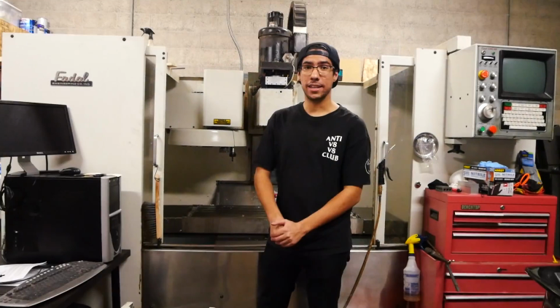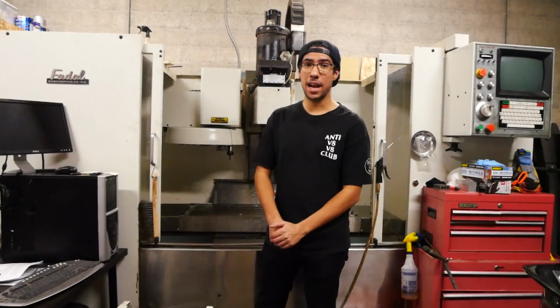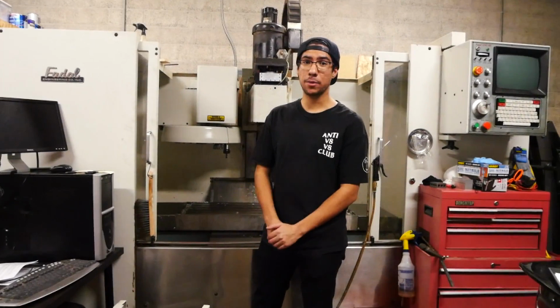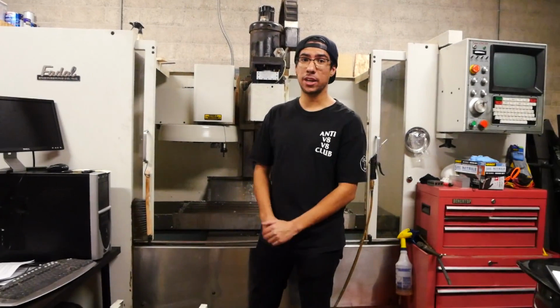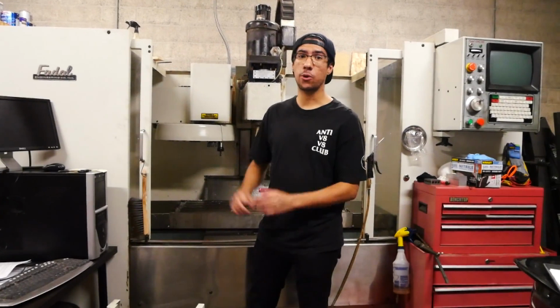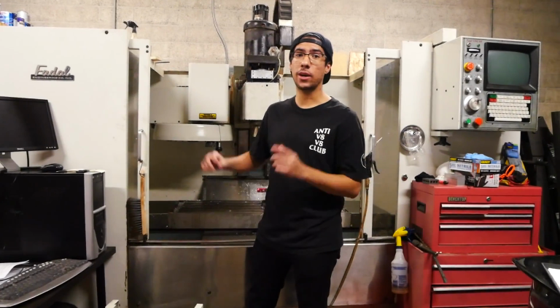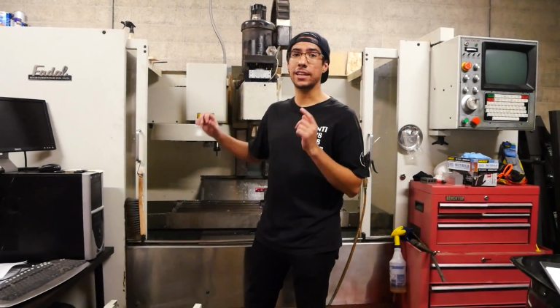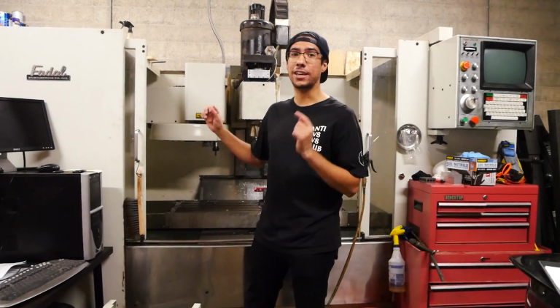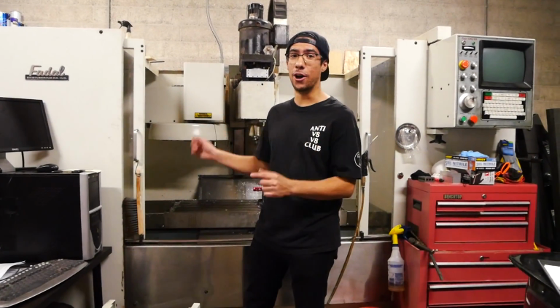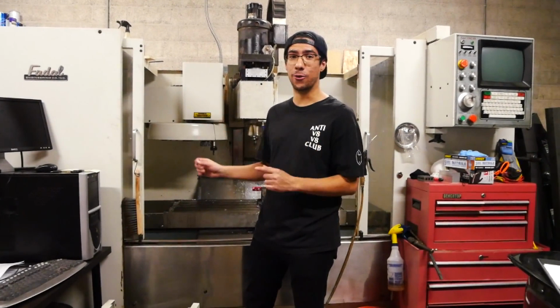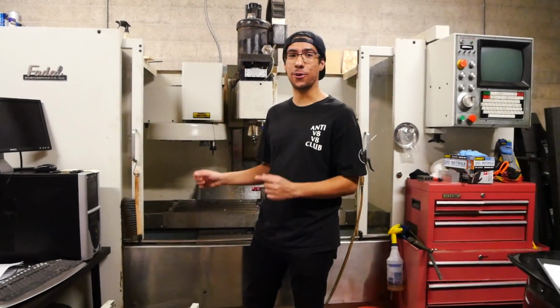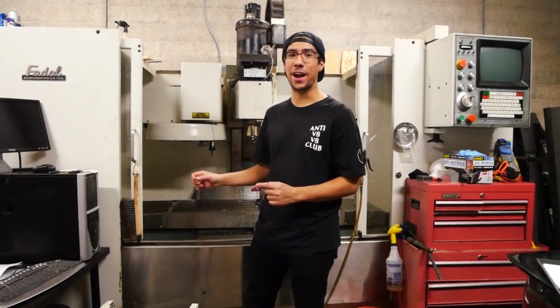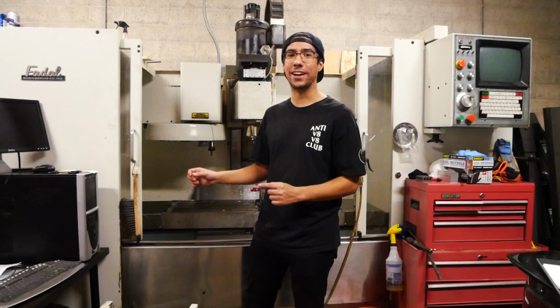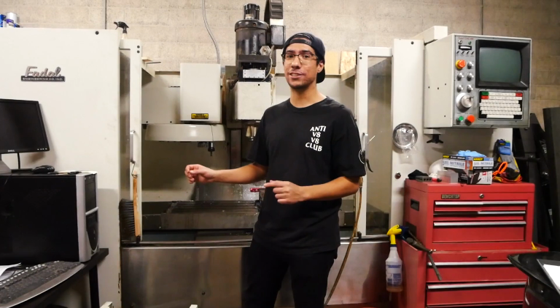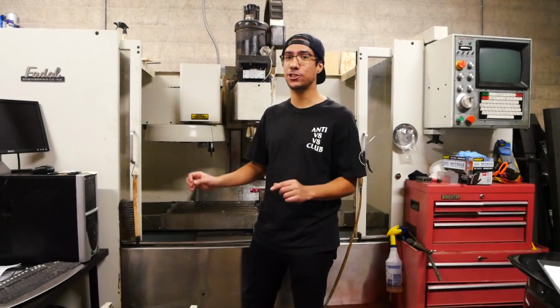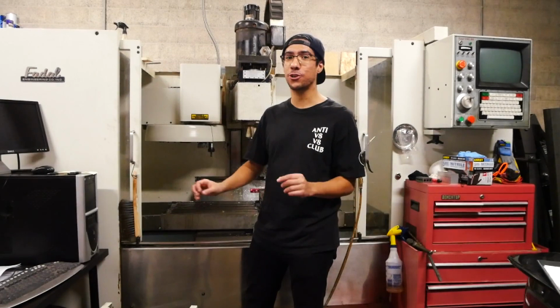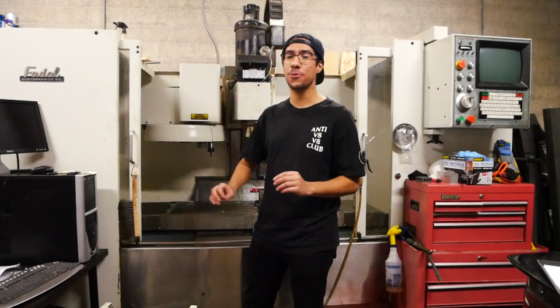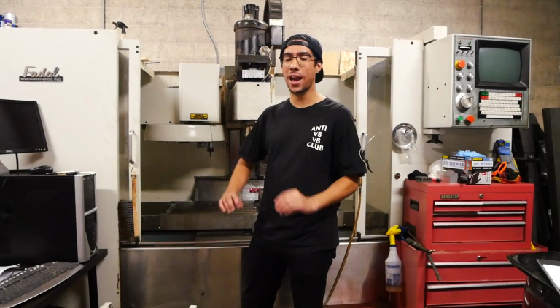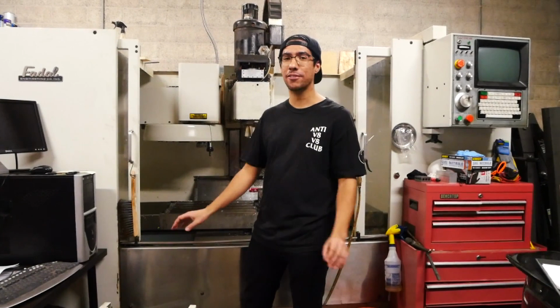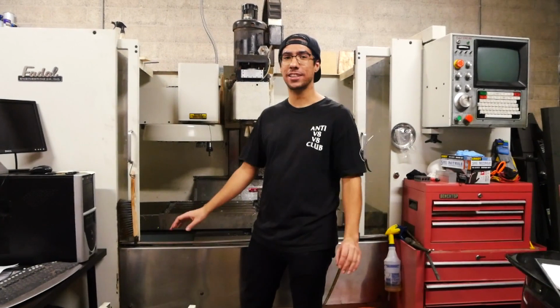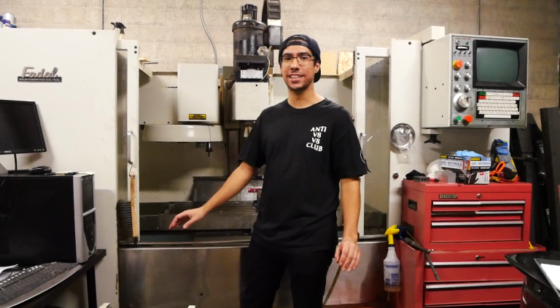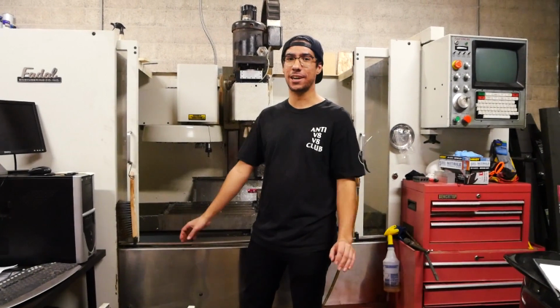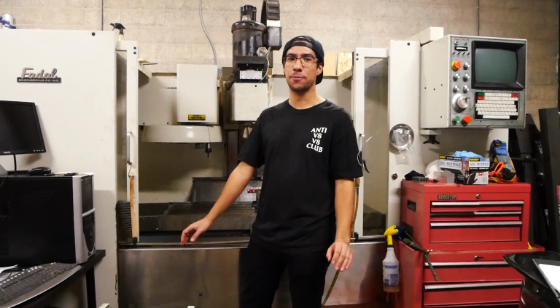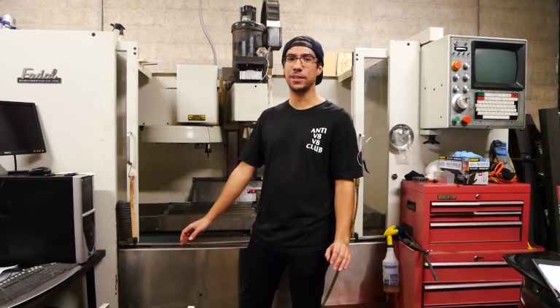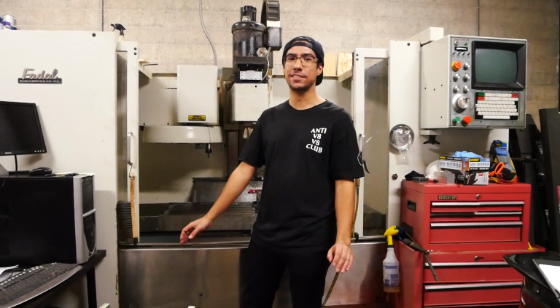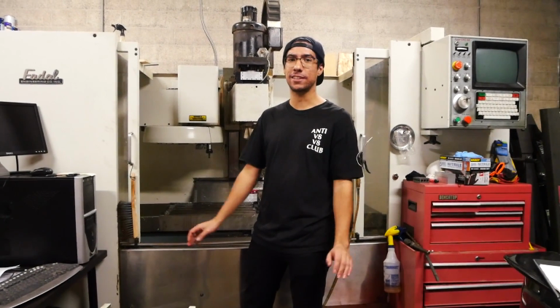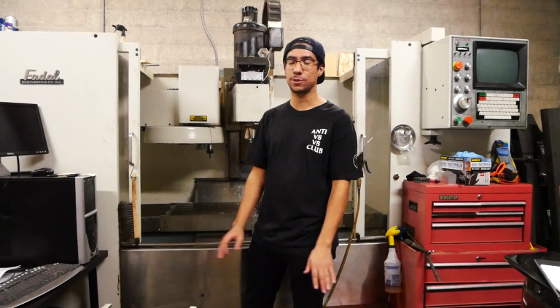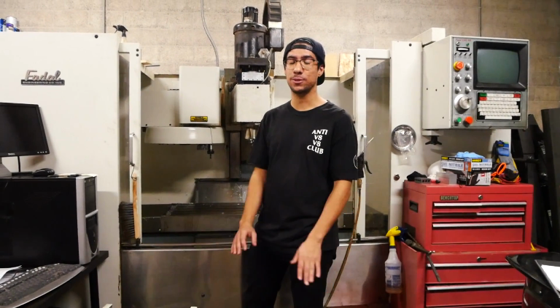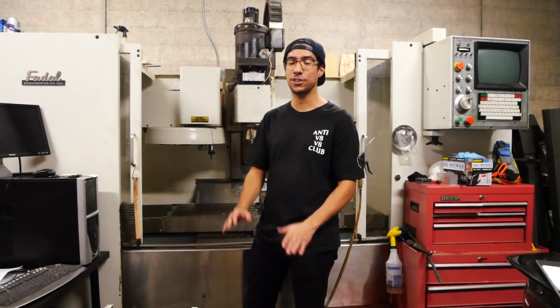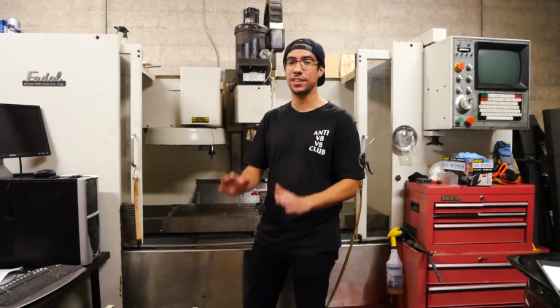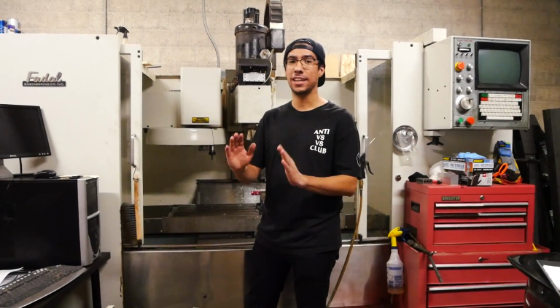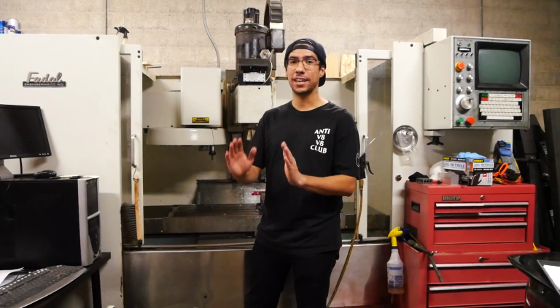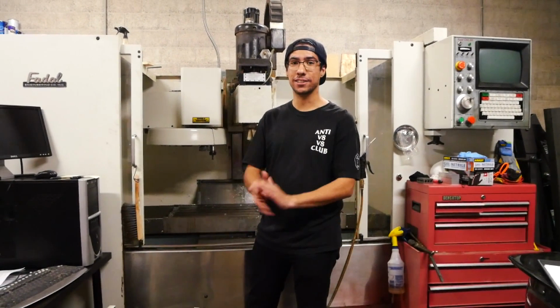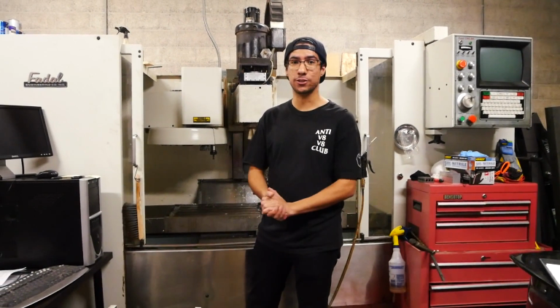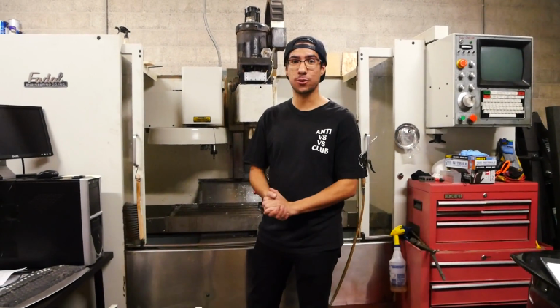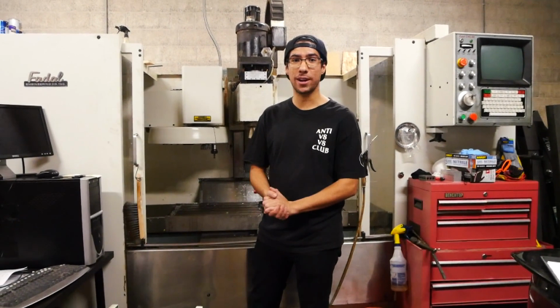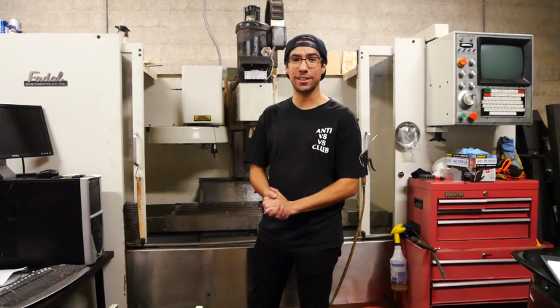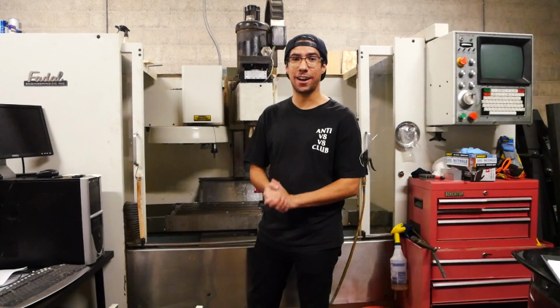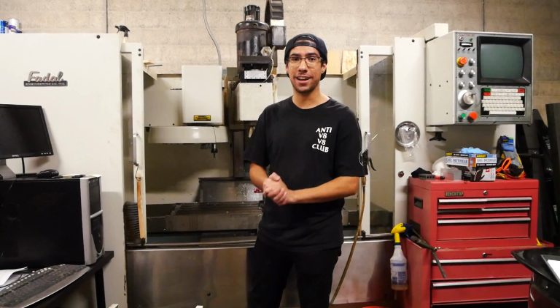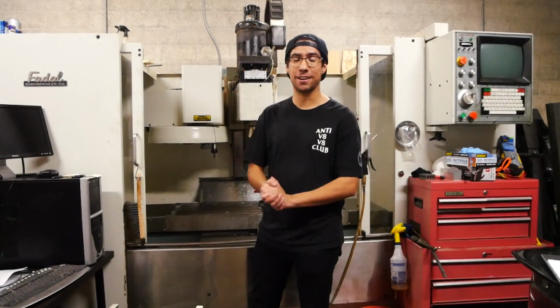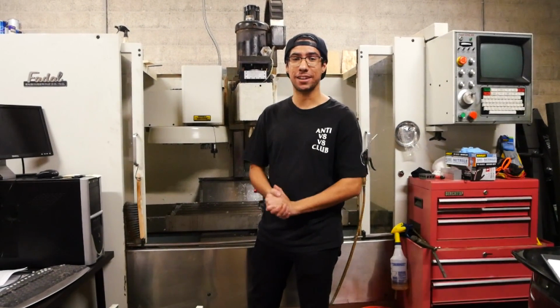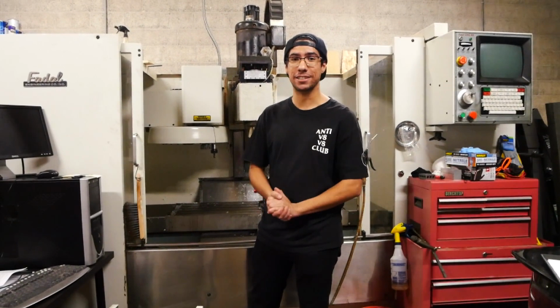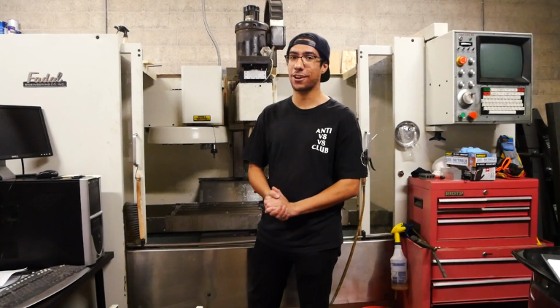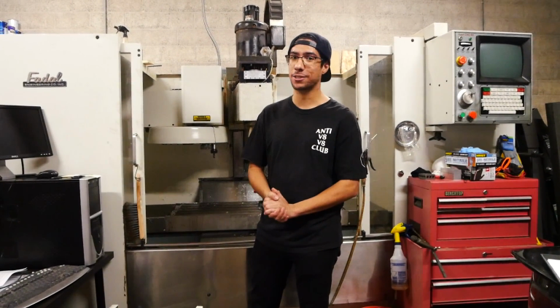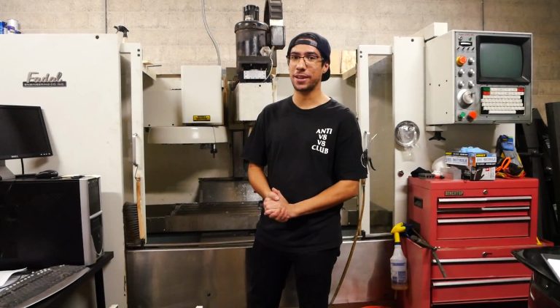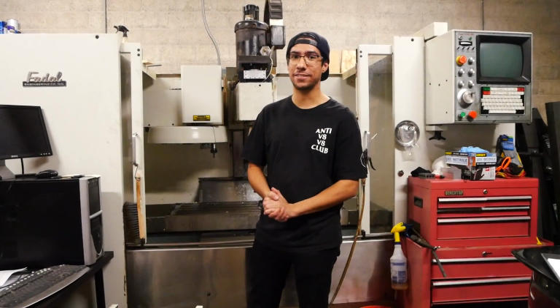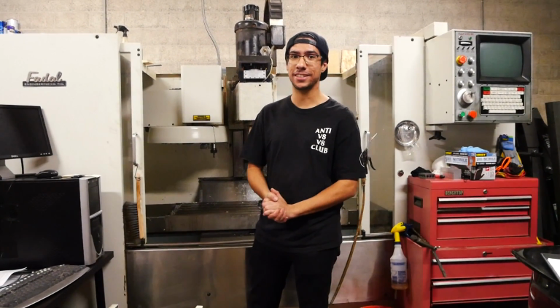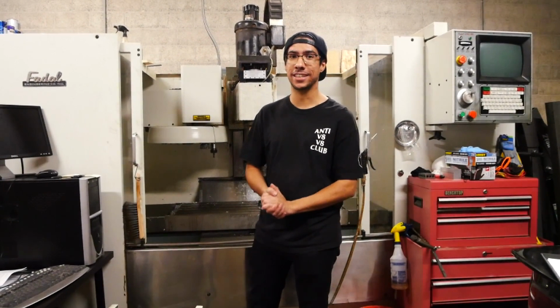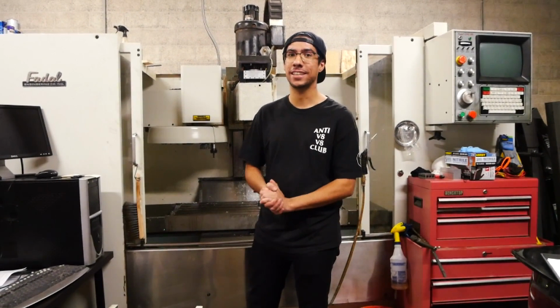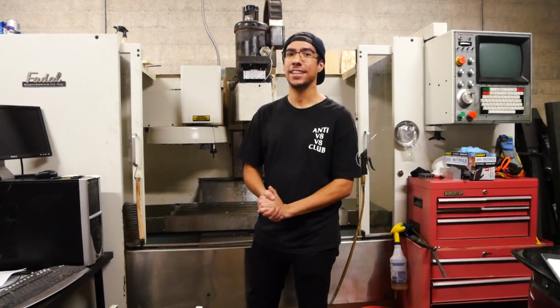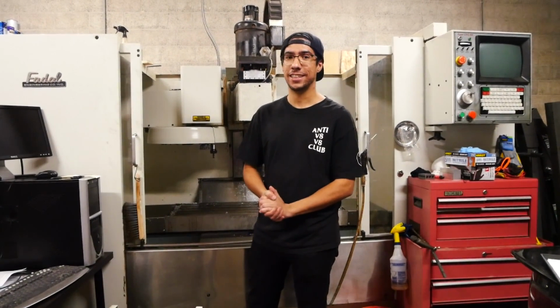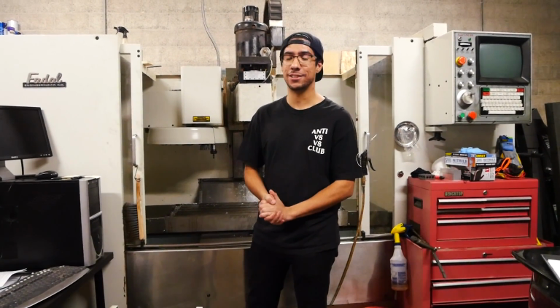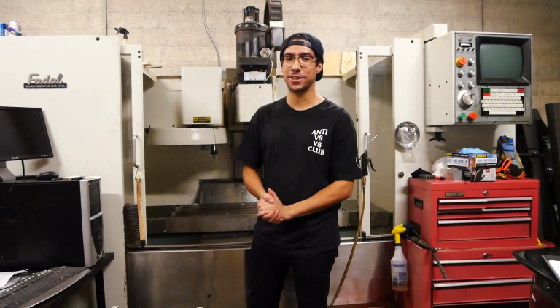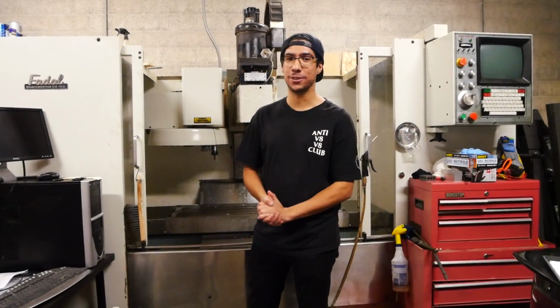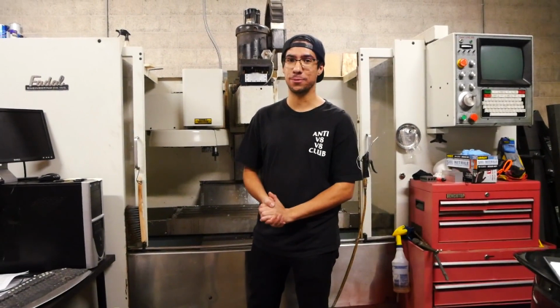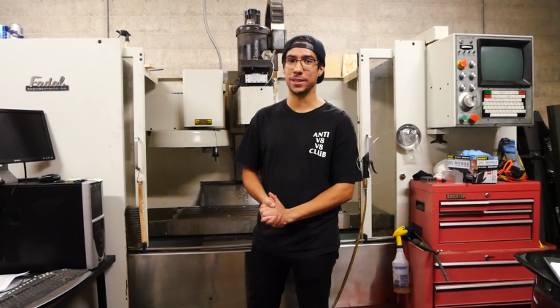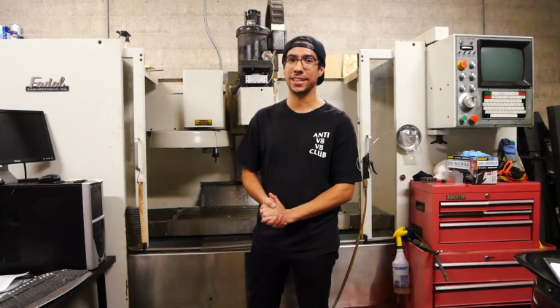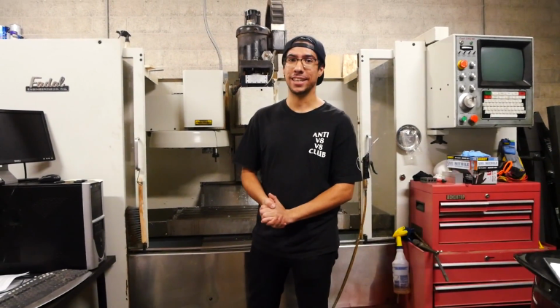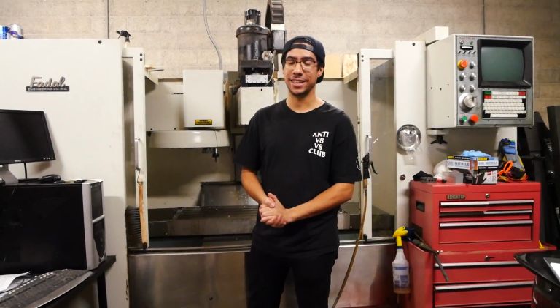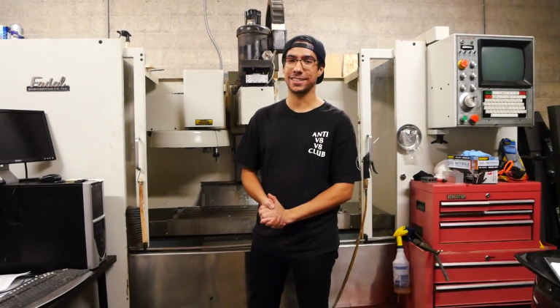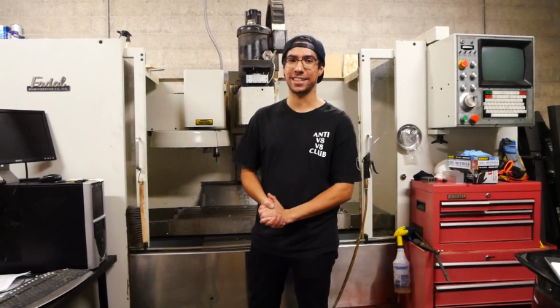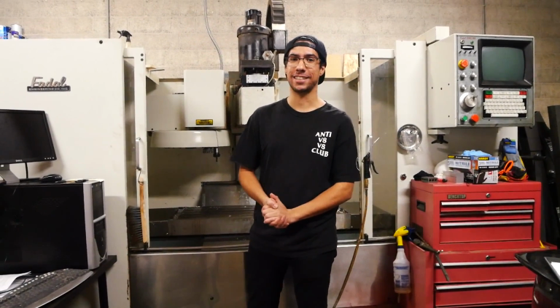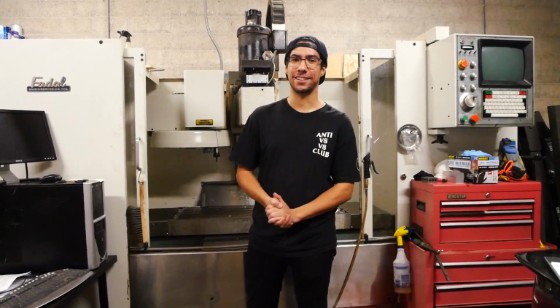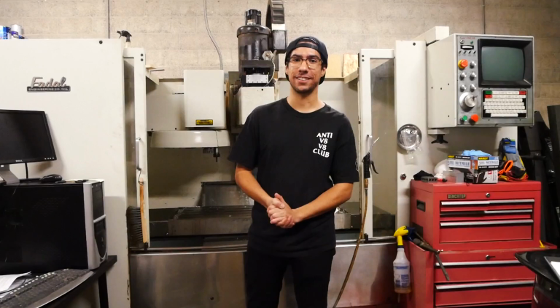I'm going to quickly go around and show you everything that I replaced on this machine, because there's quite a lot, and if I talked about everything this video would be insanely long.